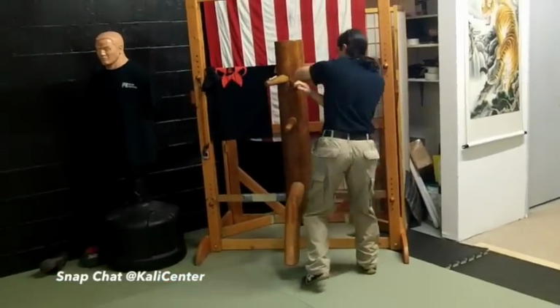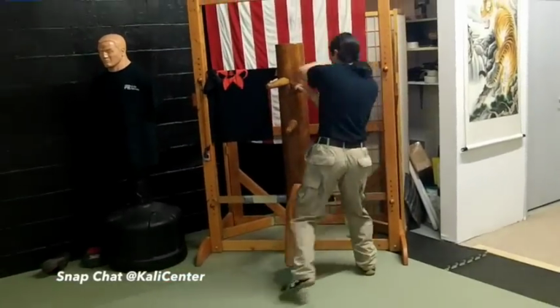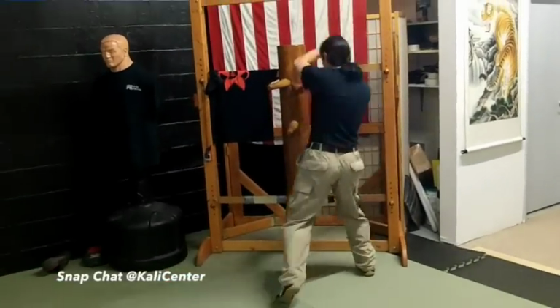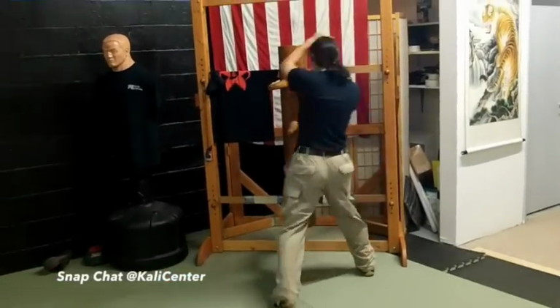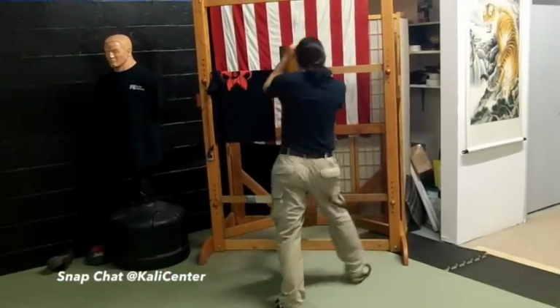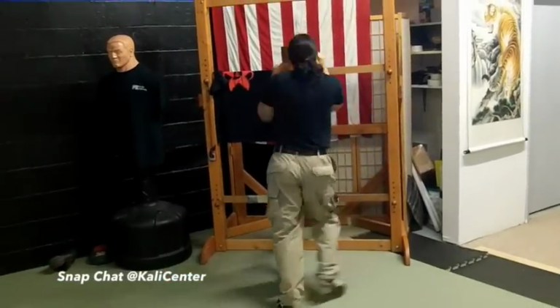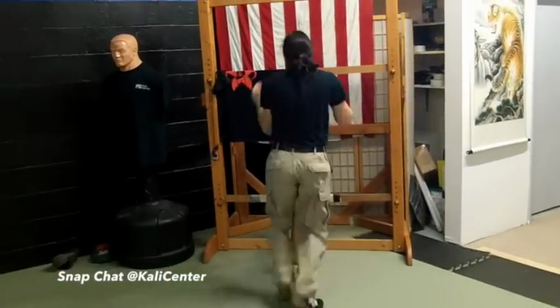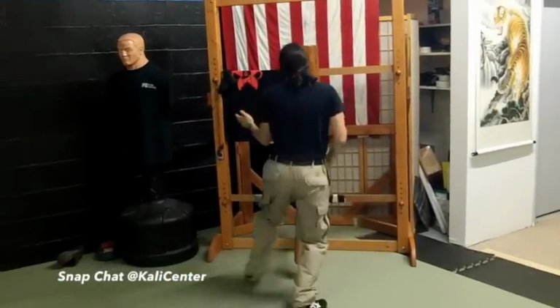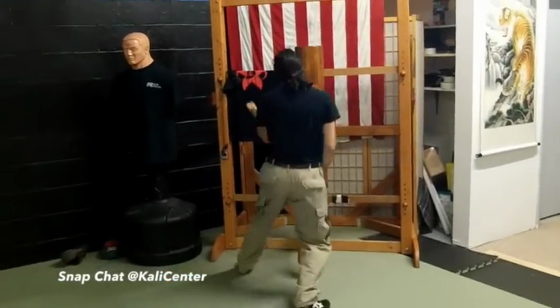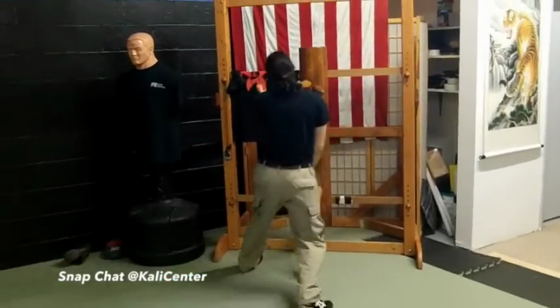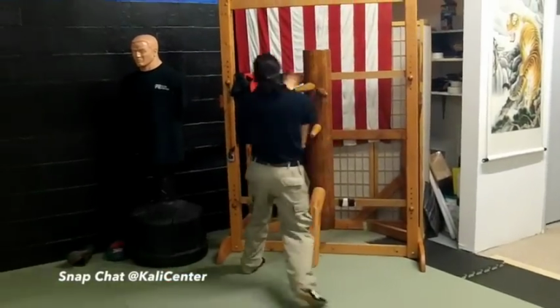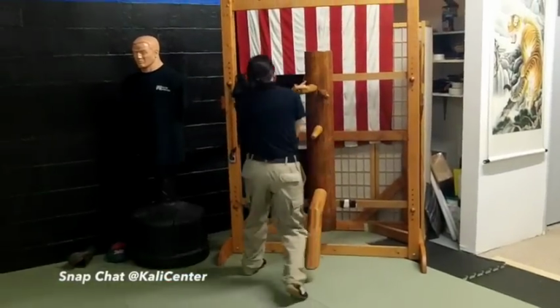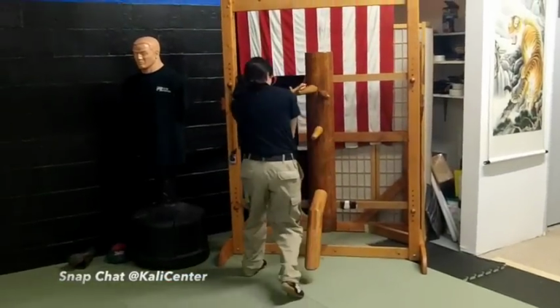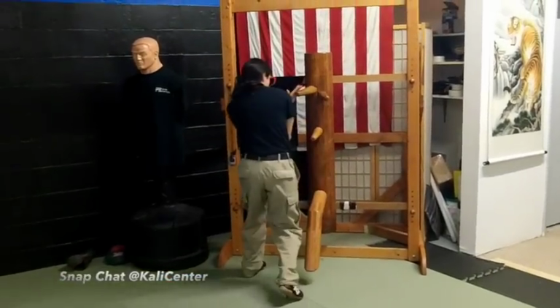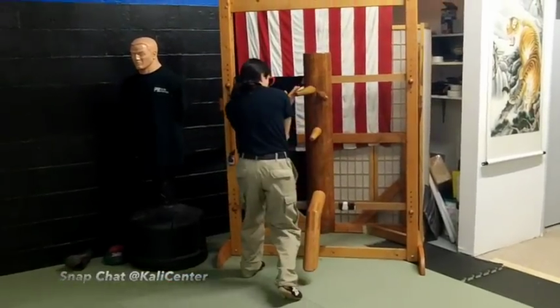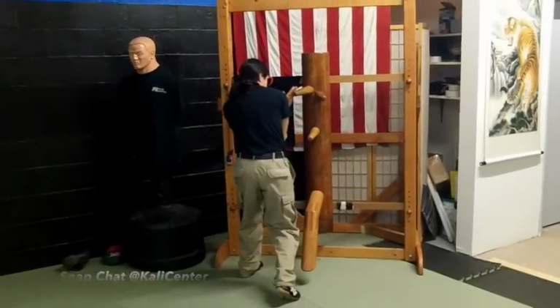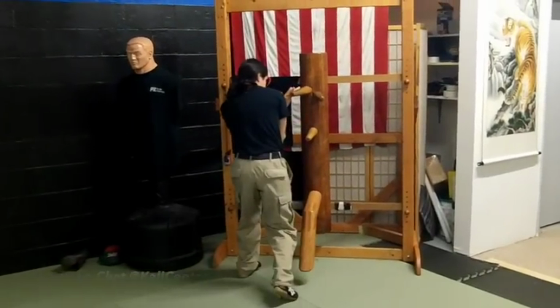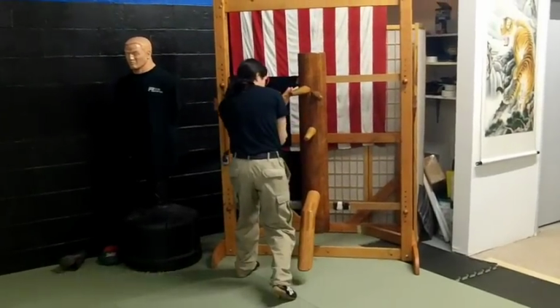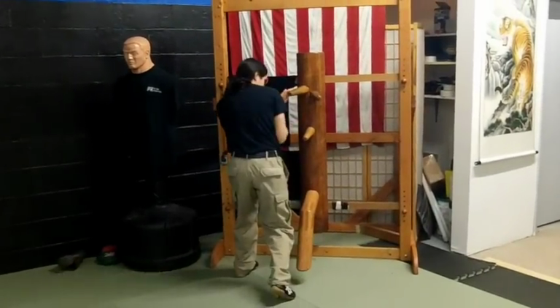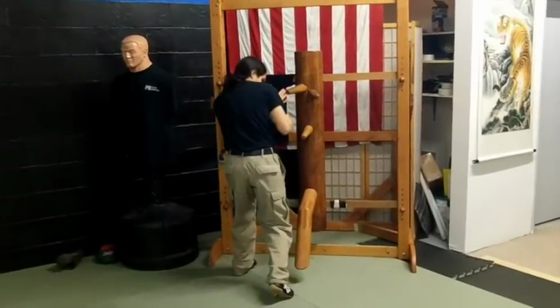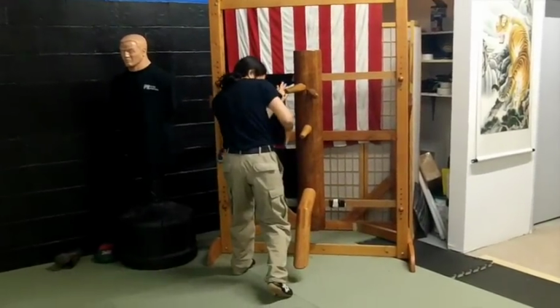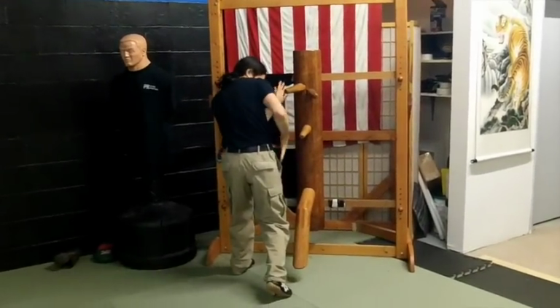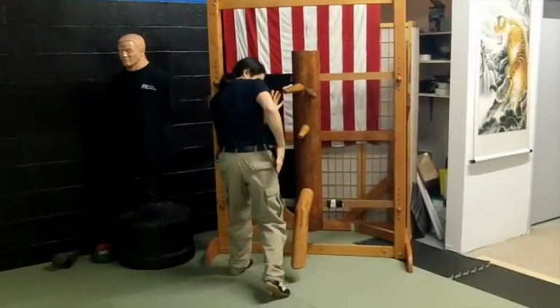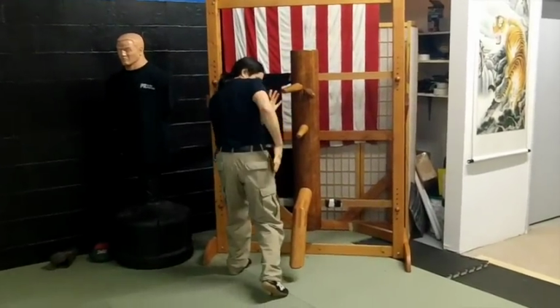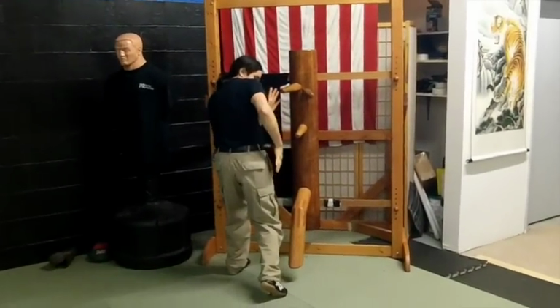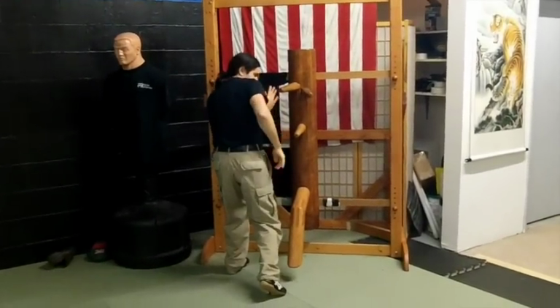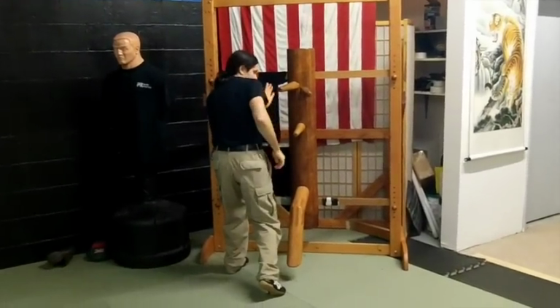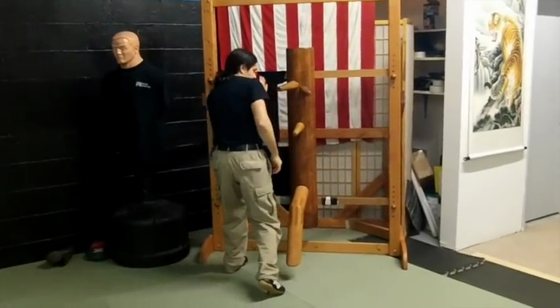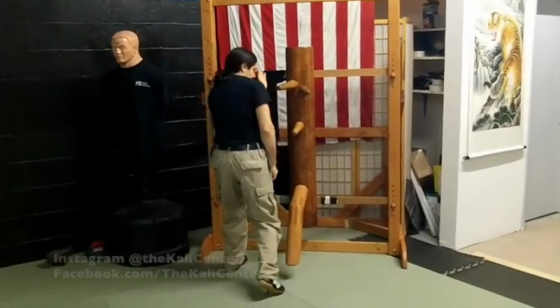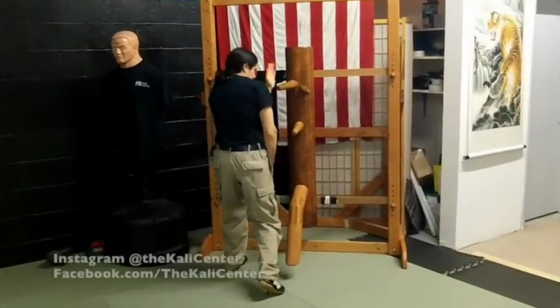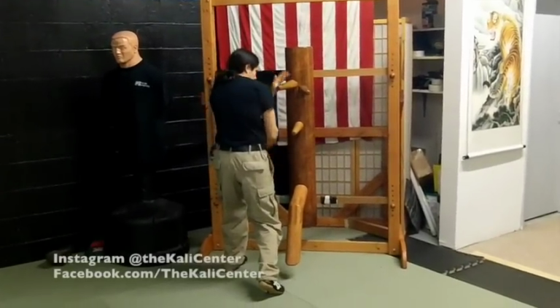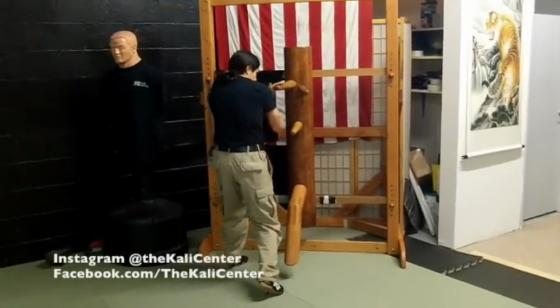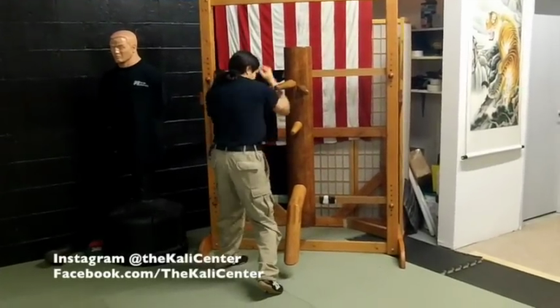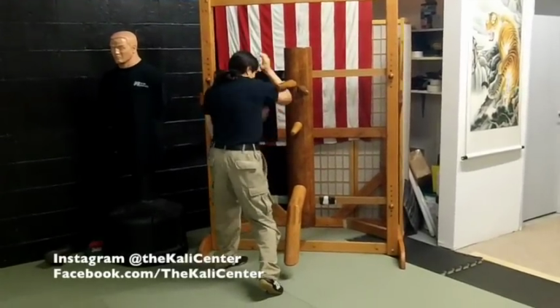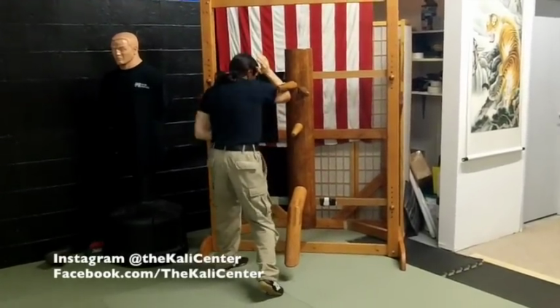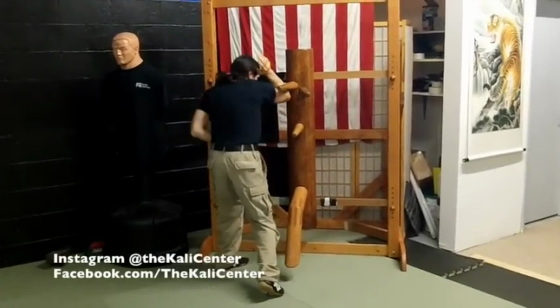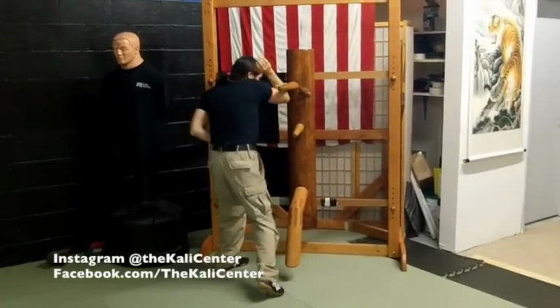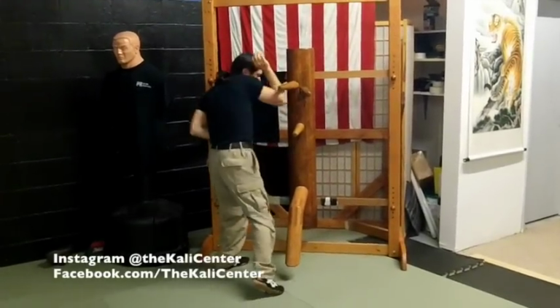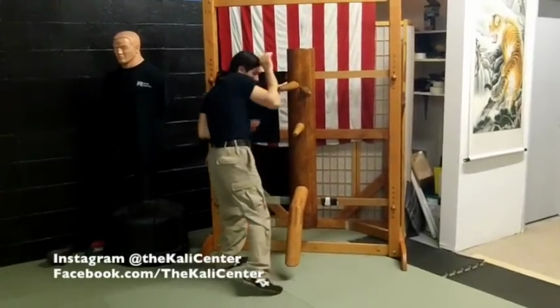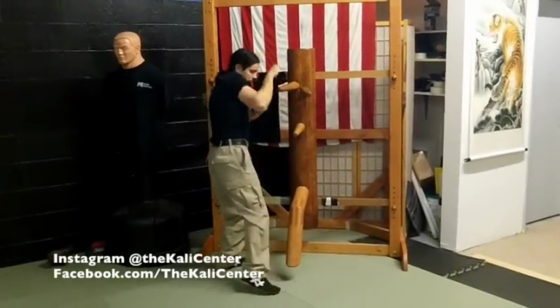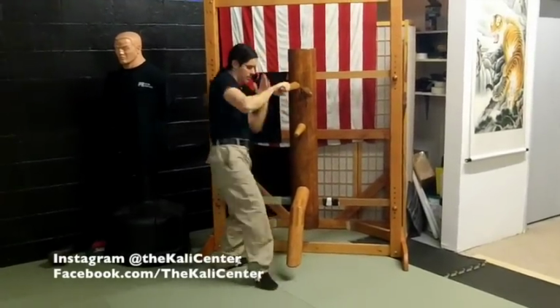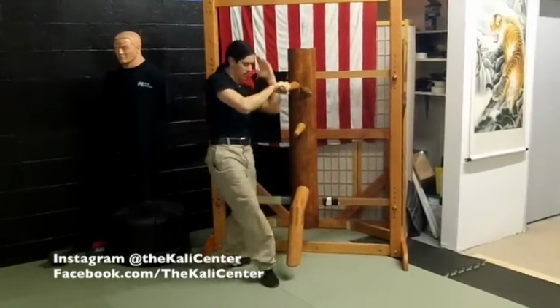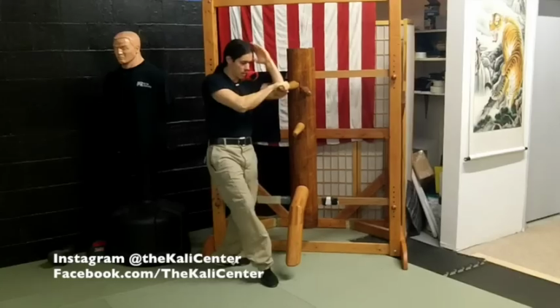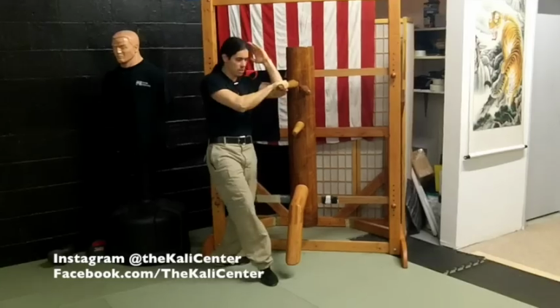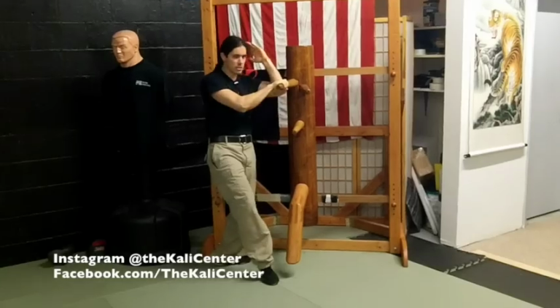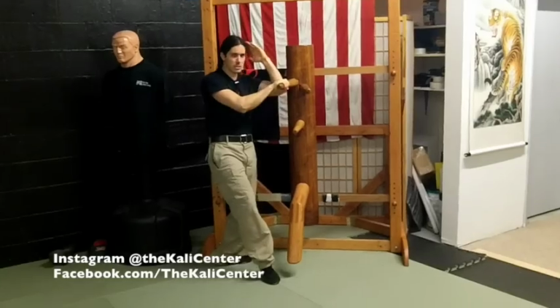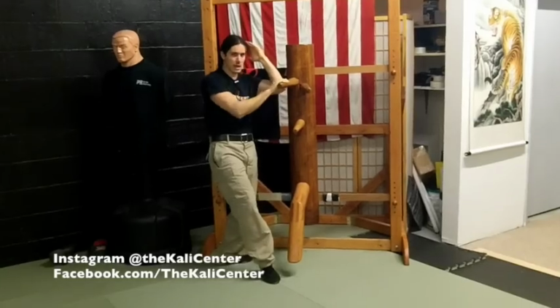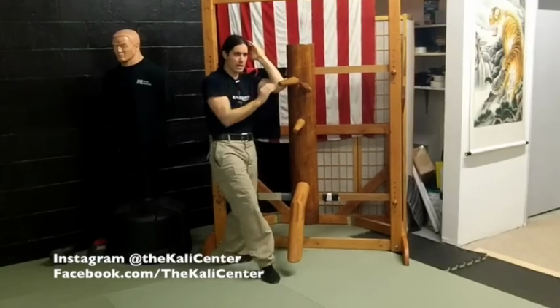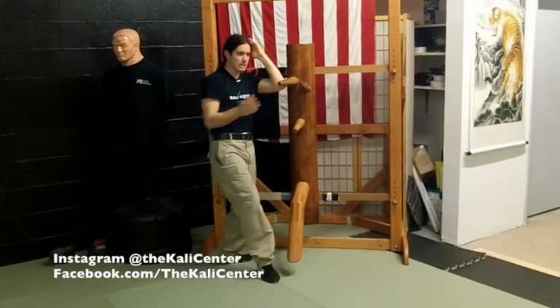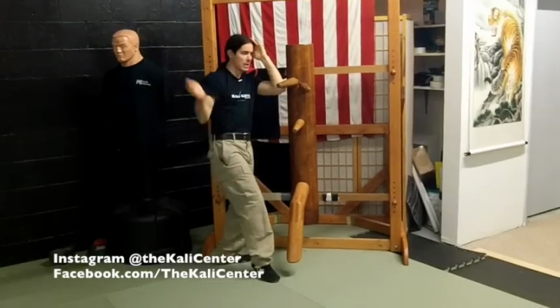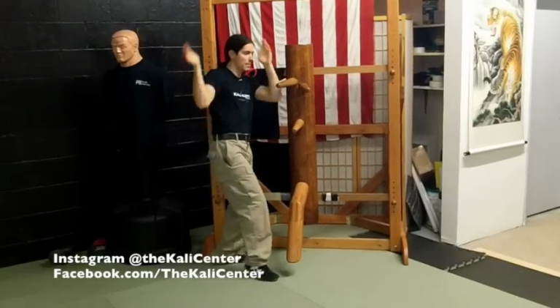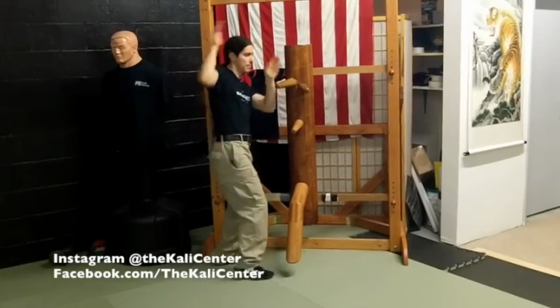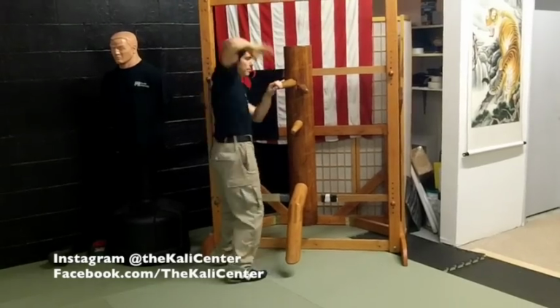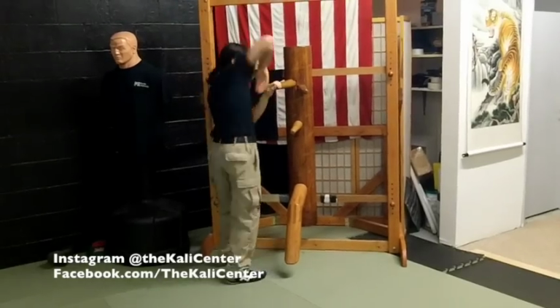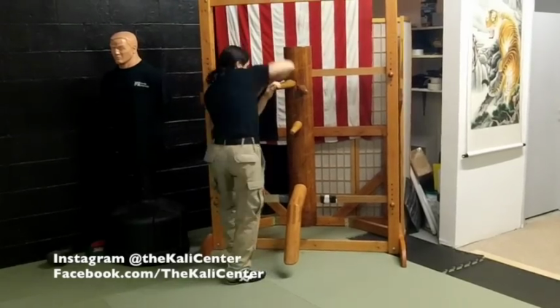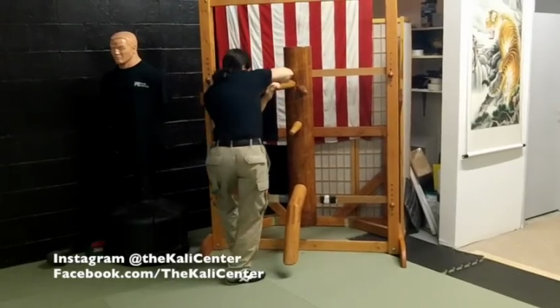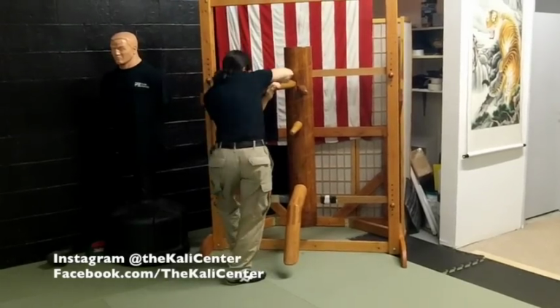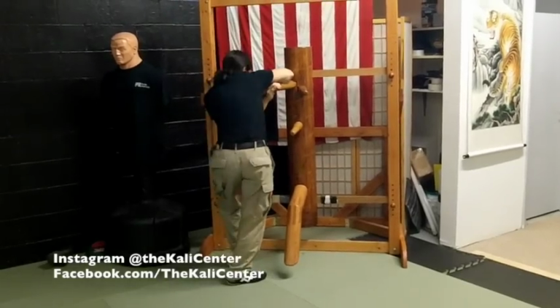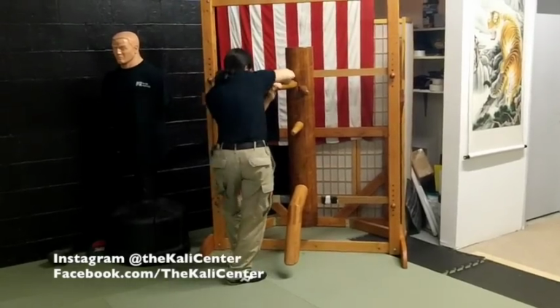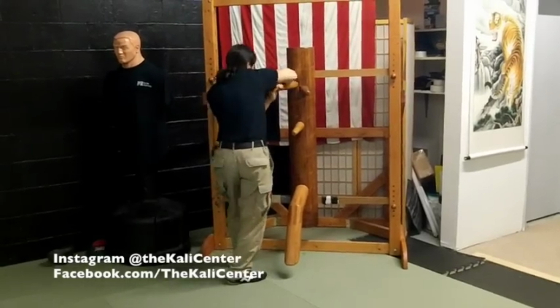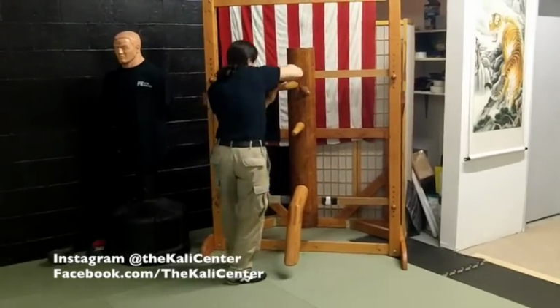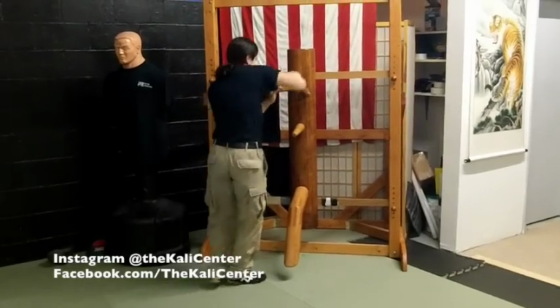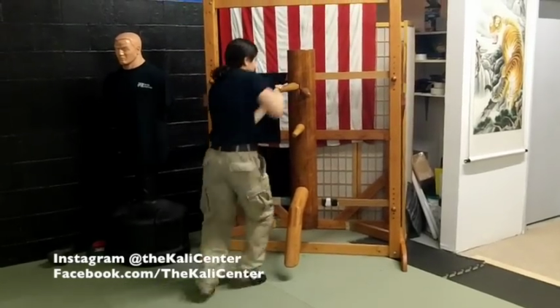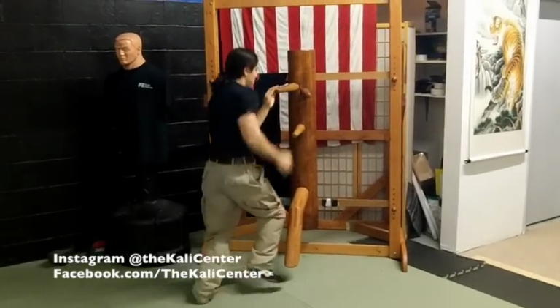Notice the footwork — I'm getting off that line, I'm clearing everything, come up. There's the sidestep, there's the sidestep.